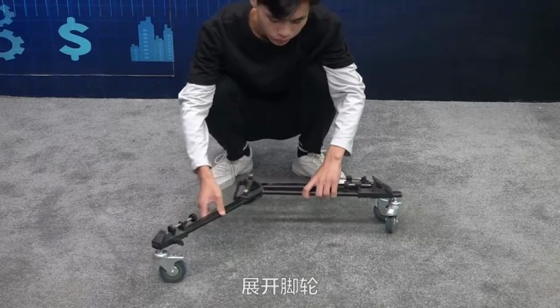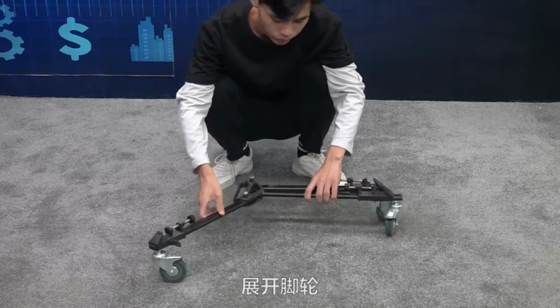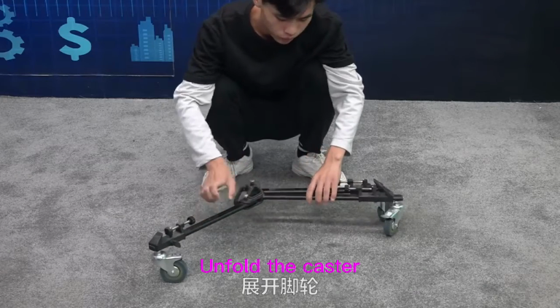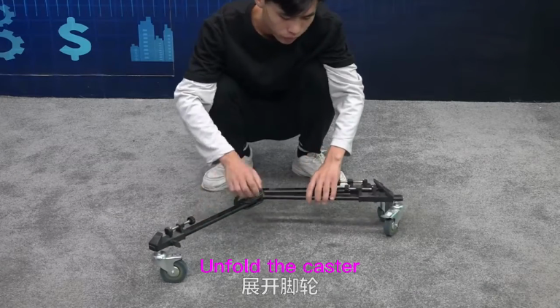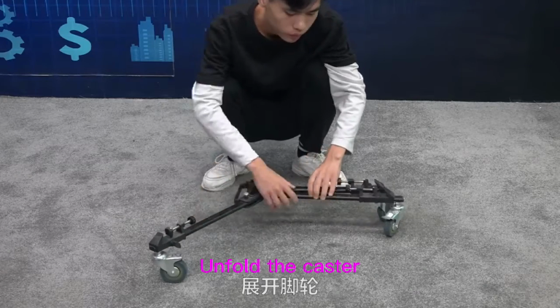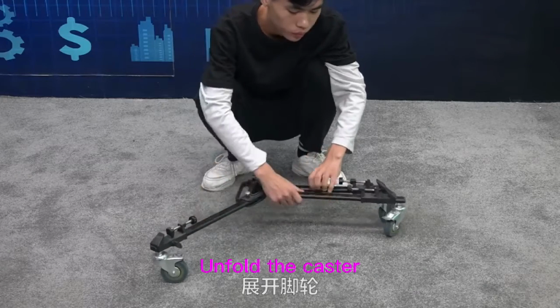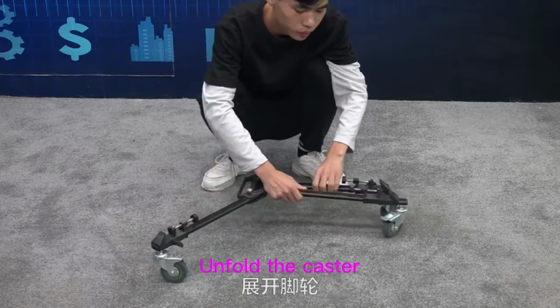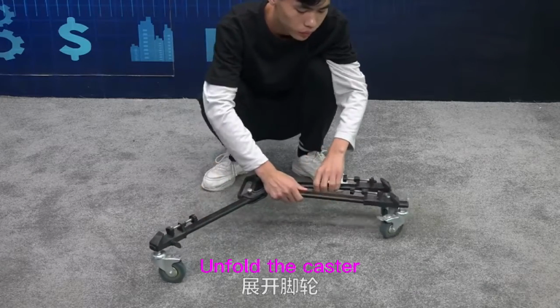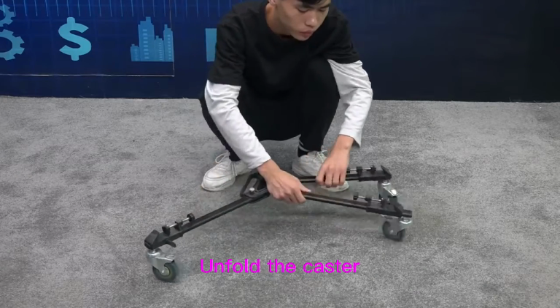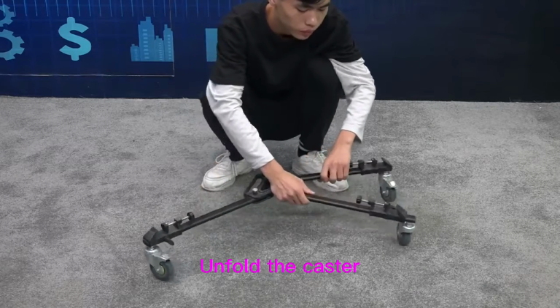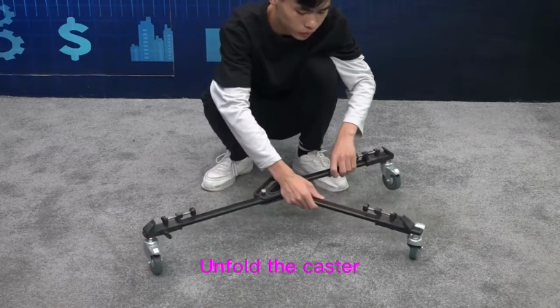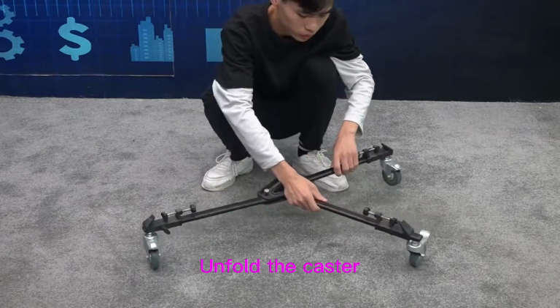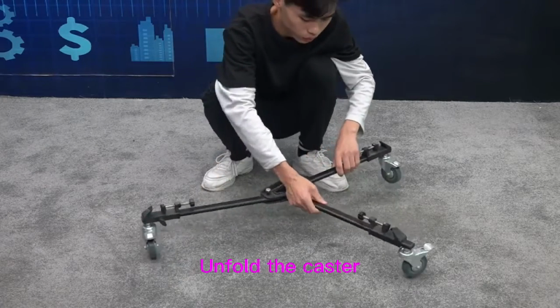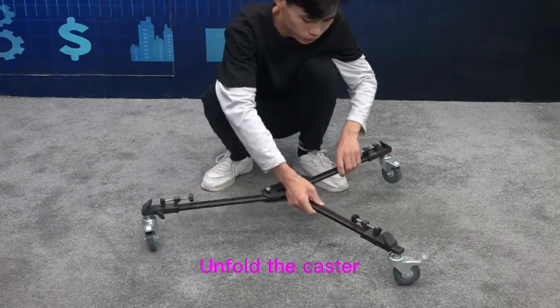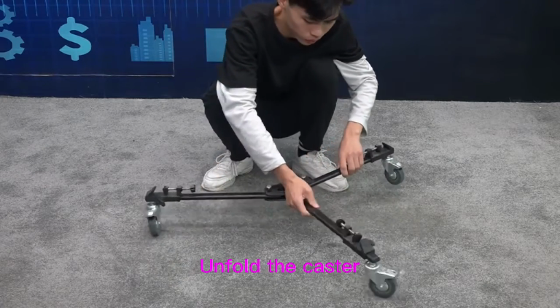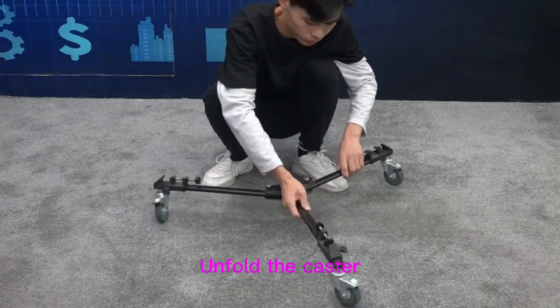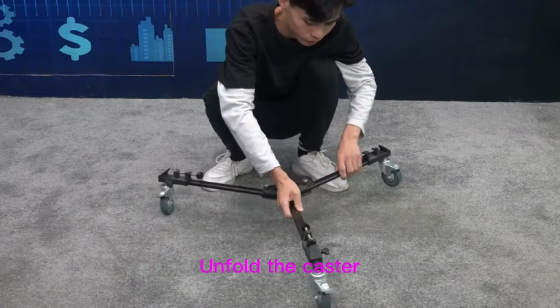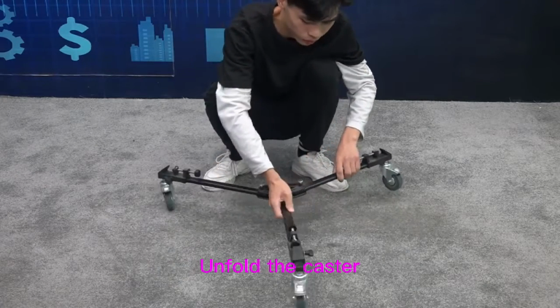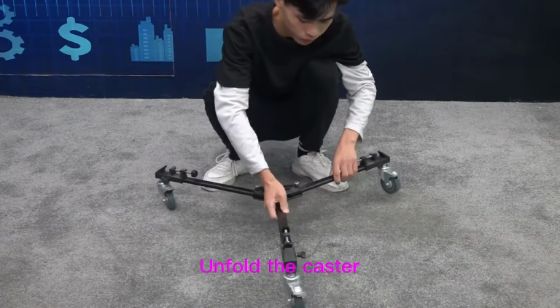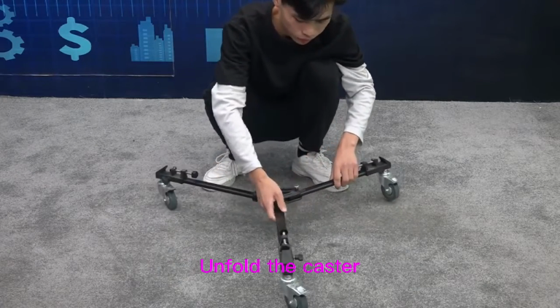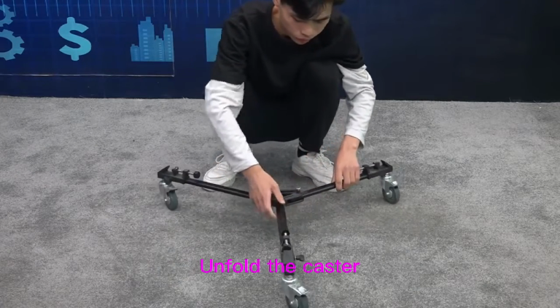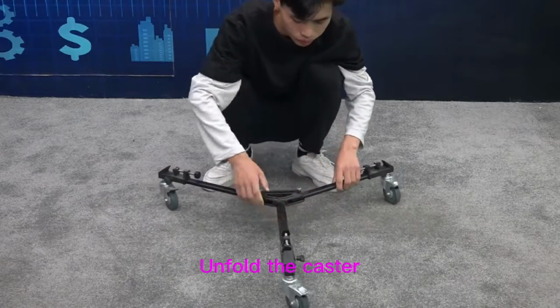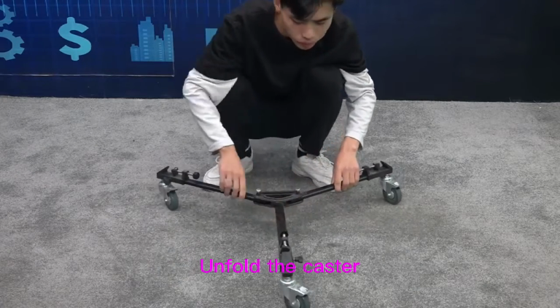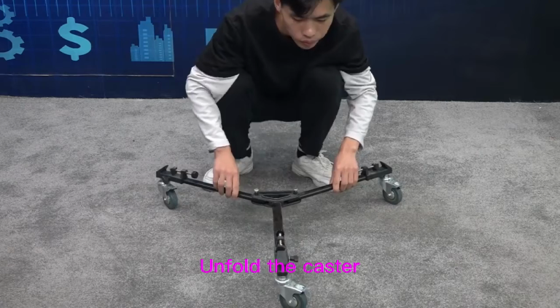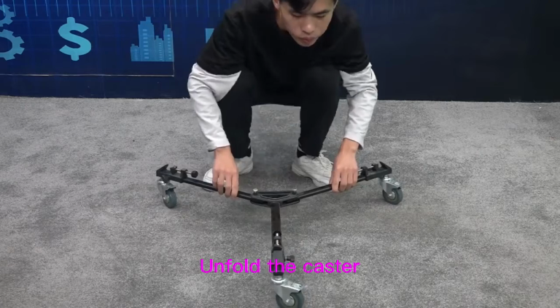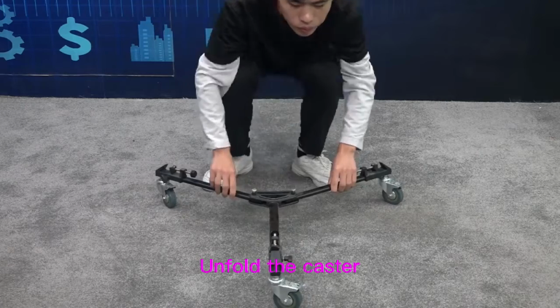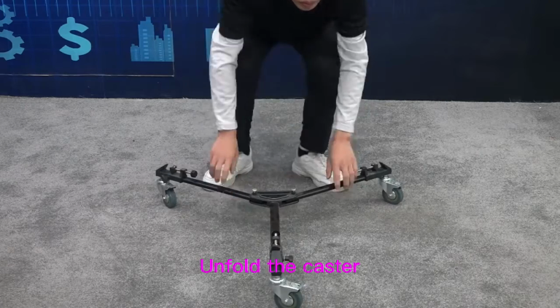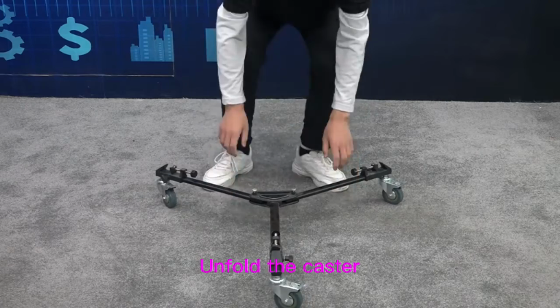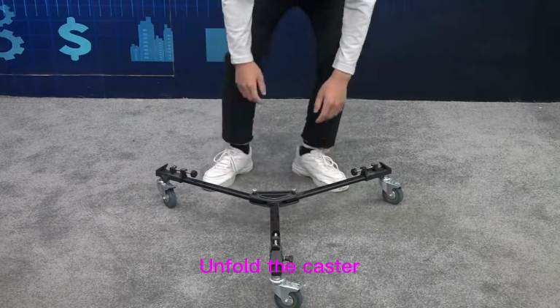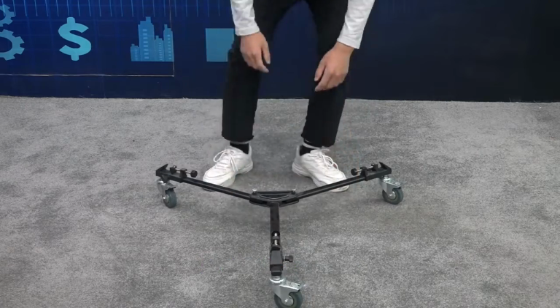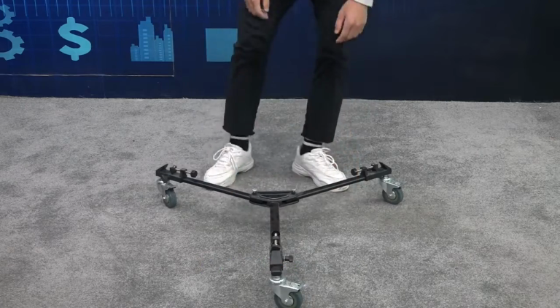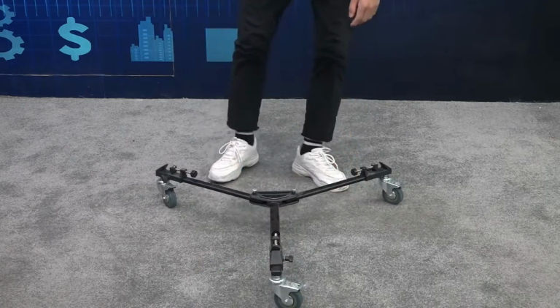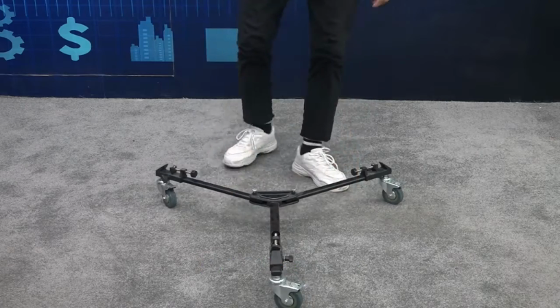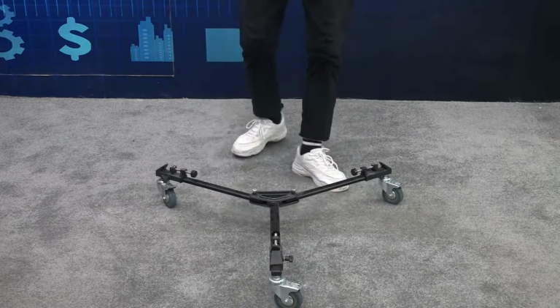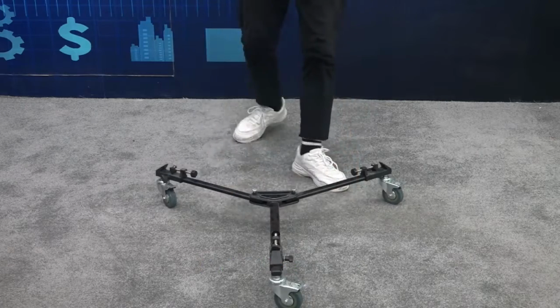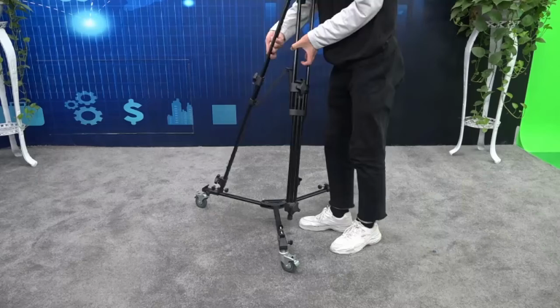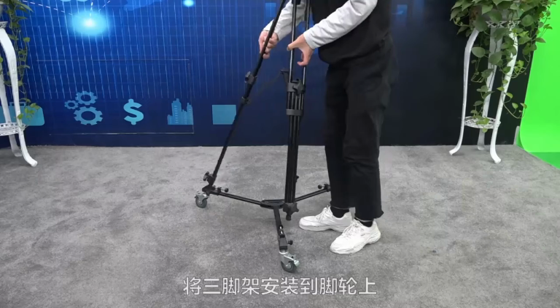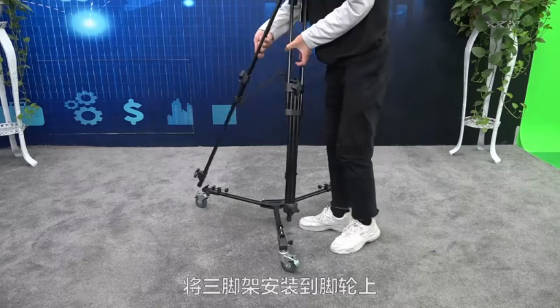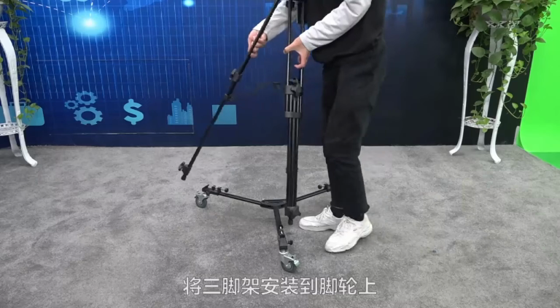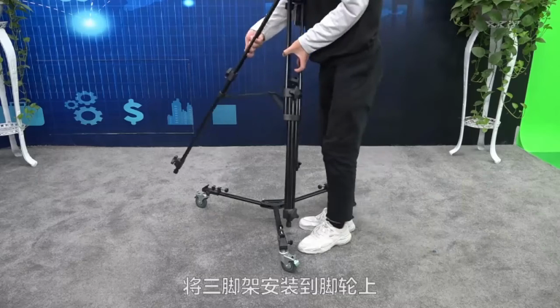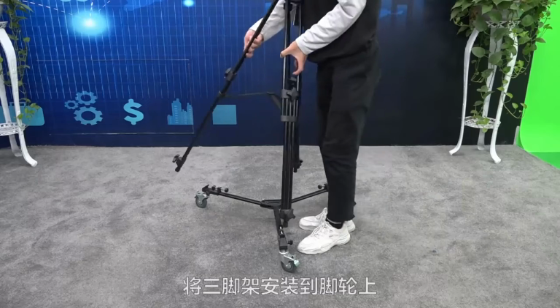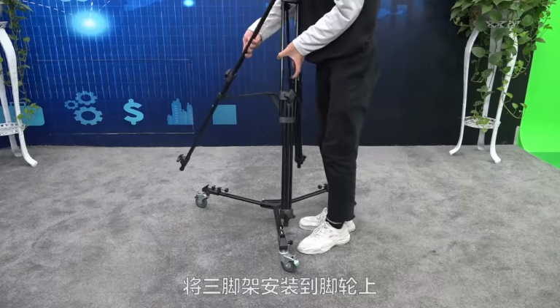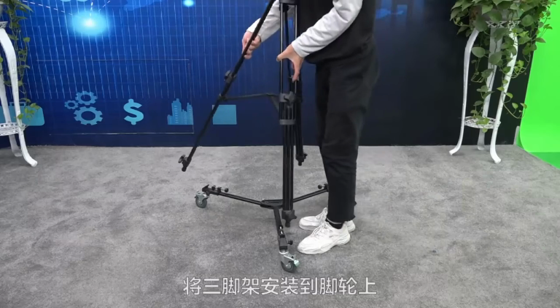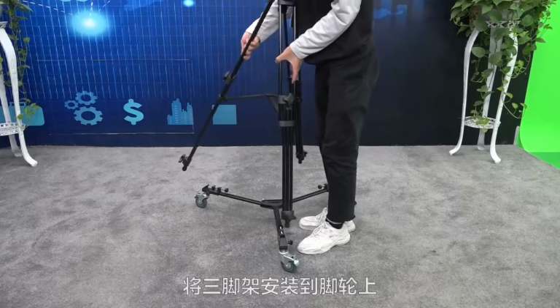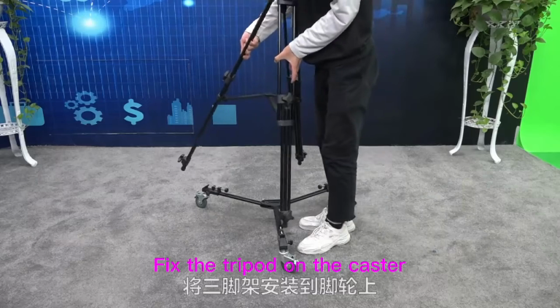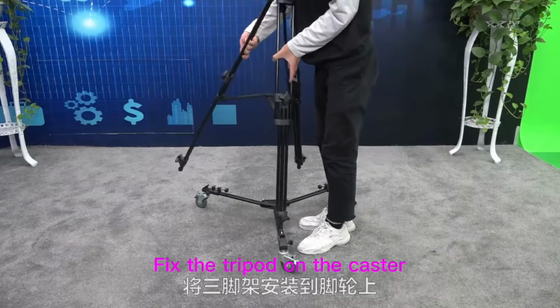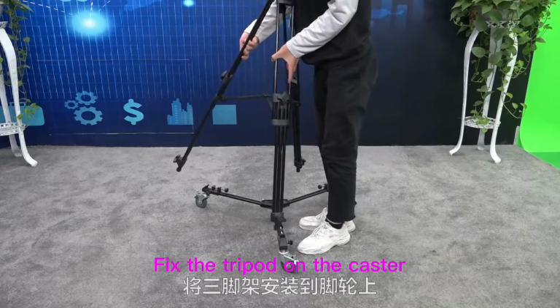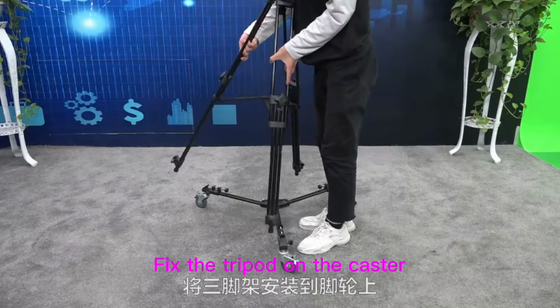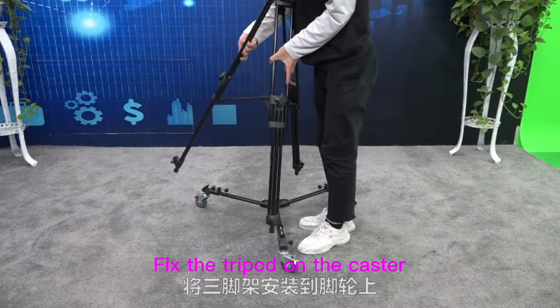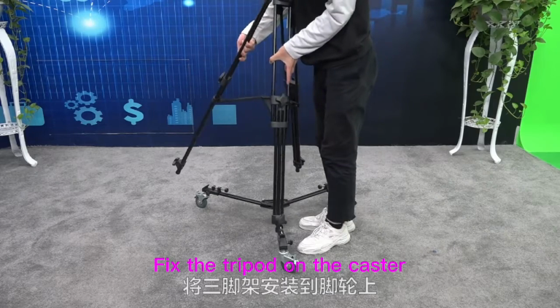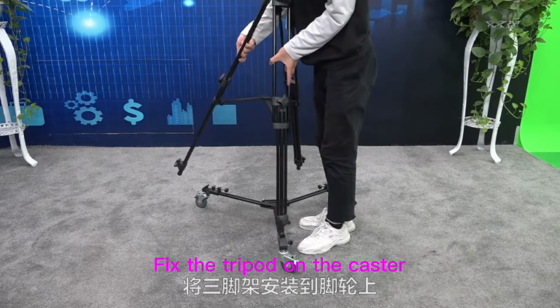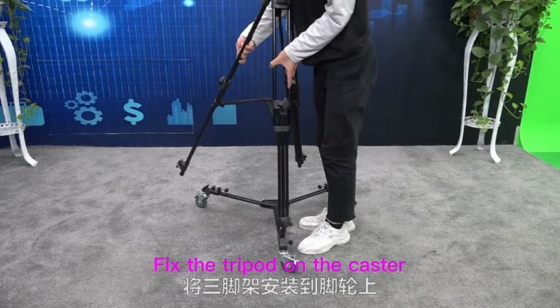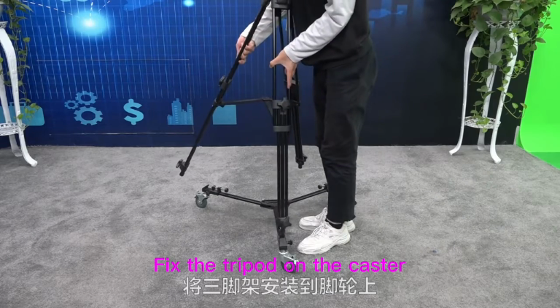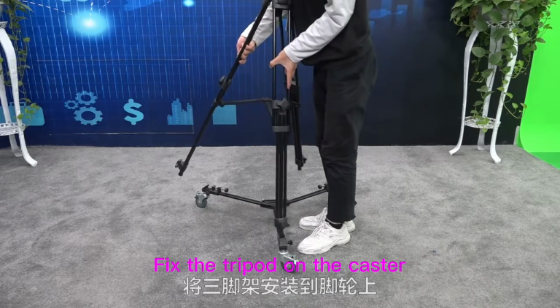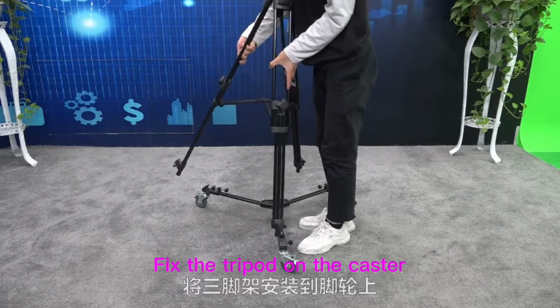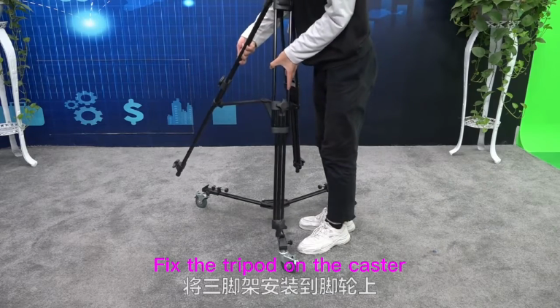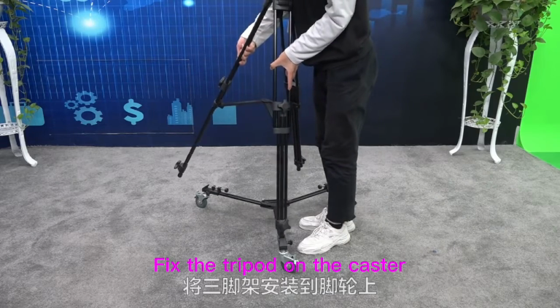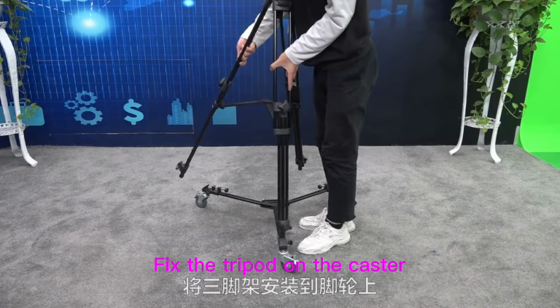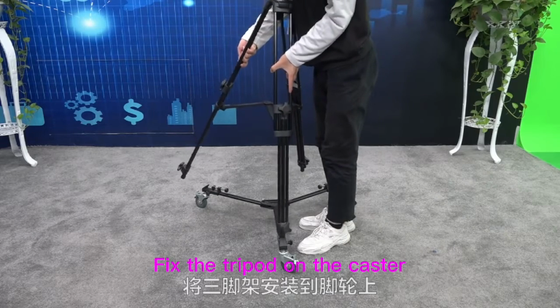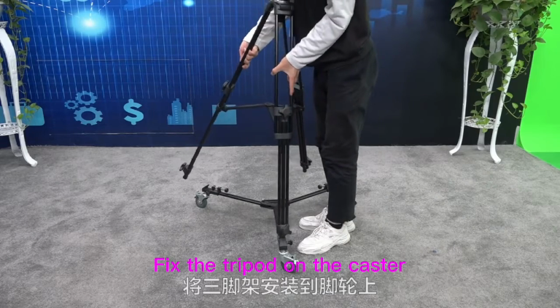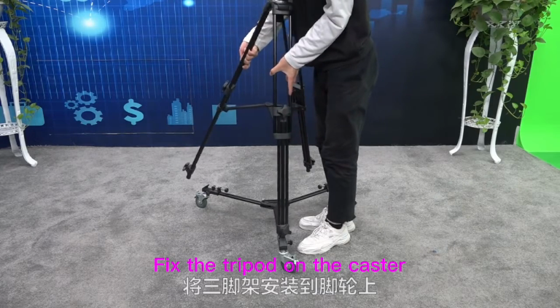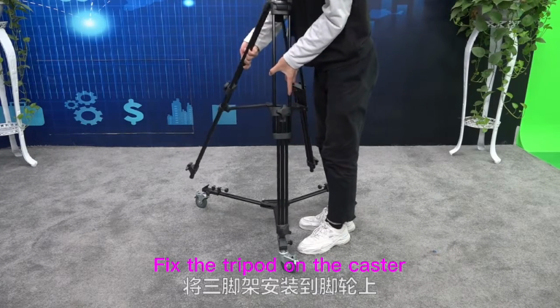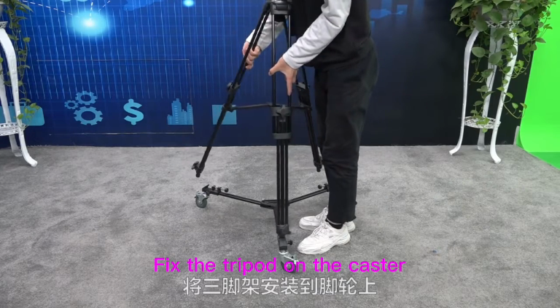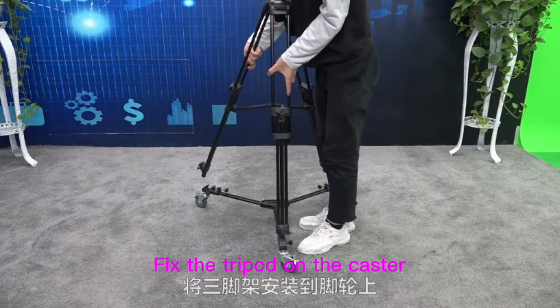Unfold the caster. Fix the tripod on the caster.